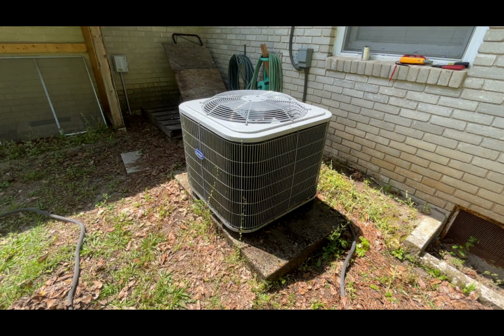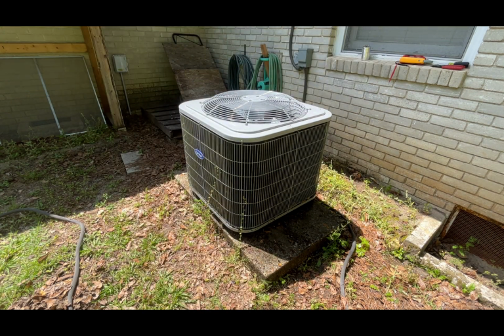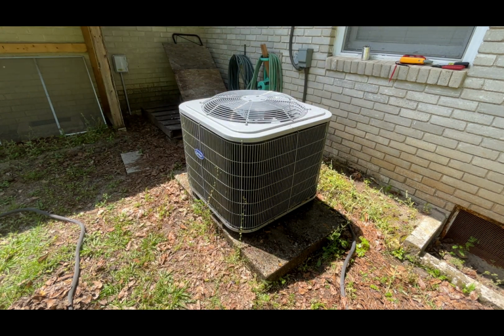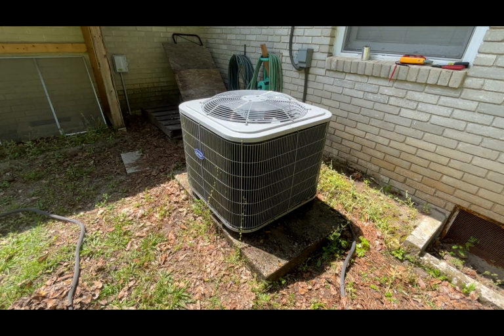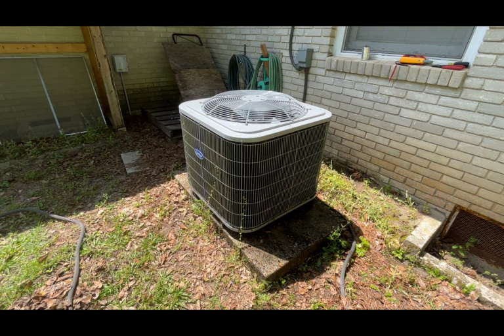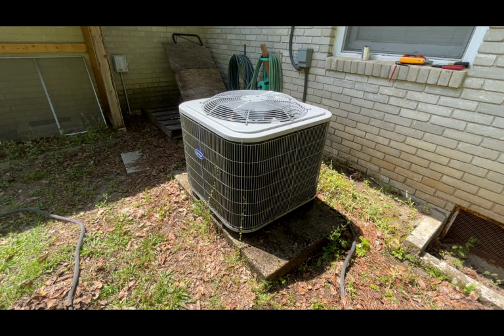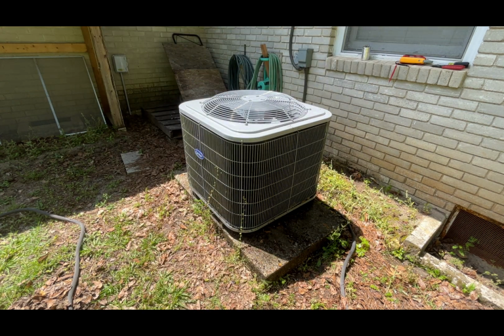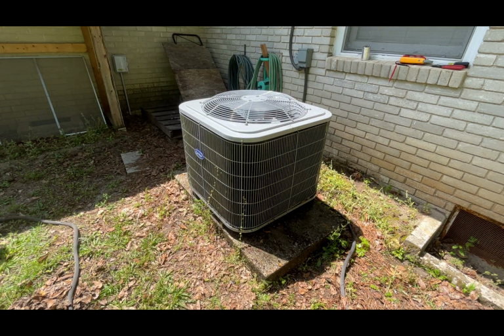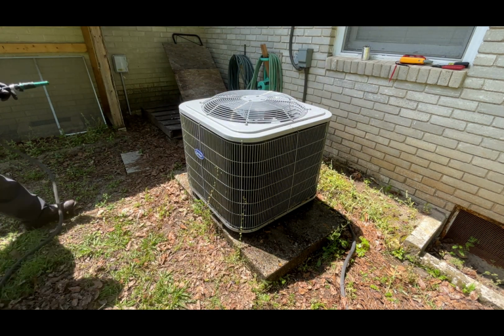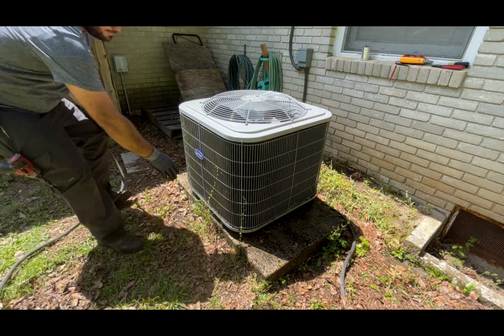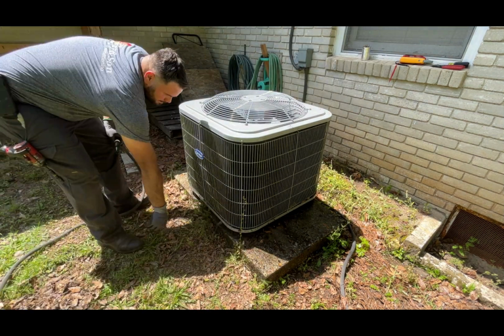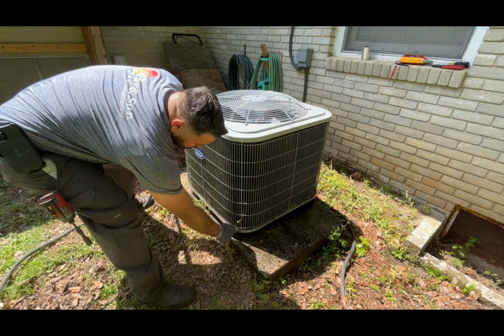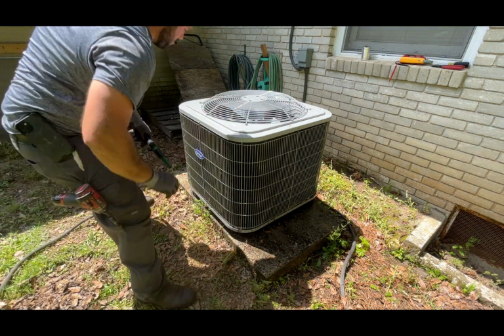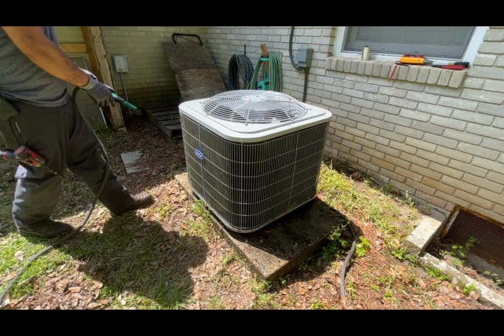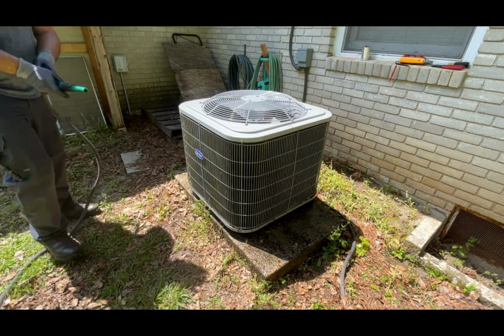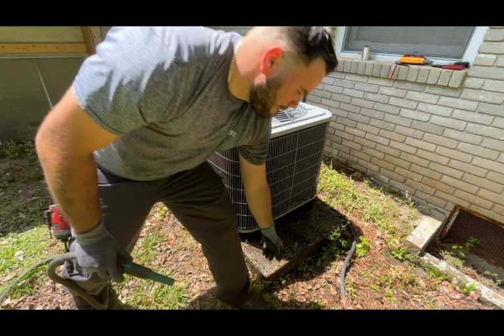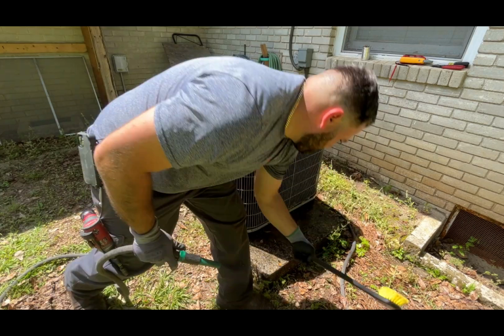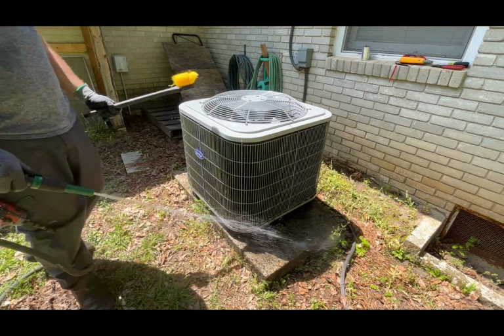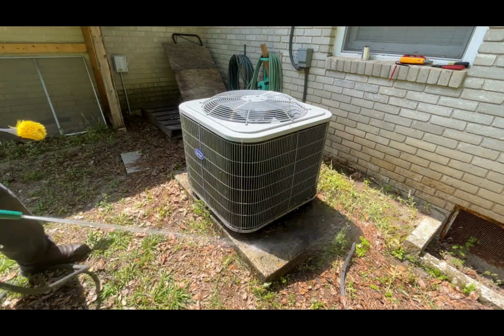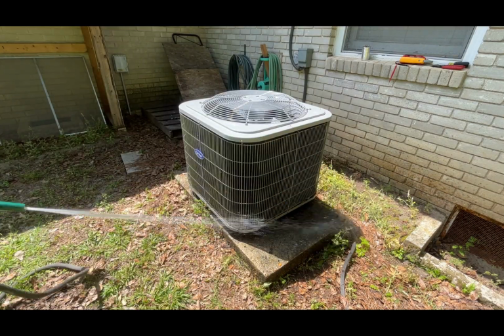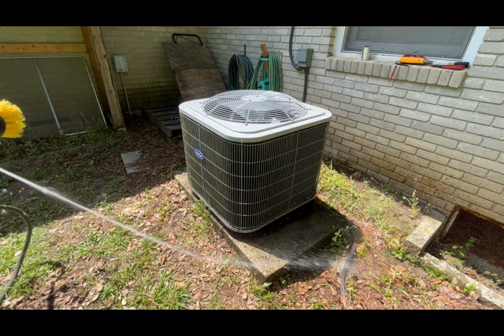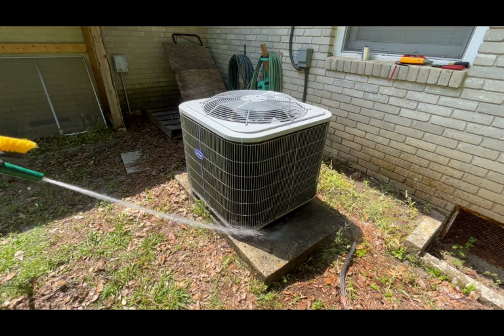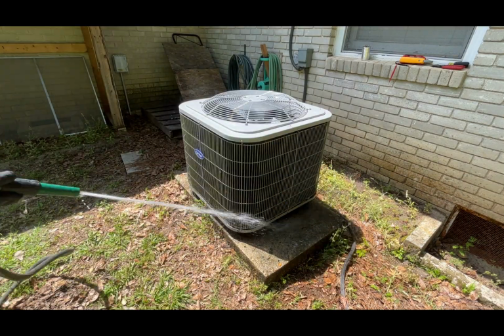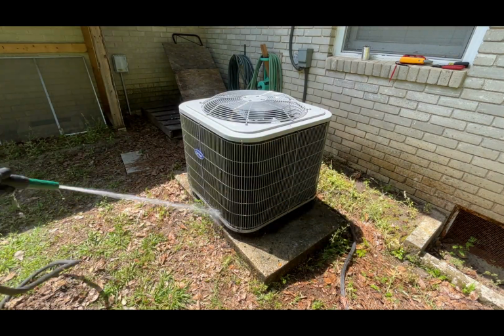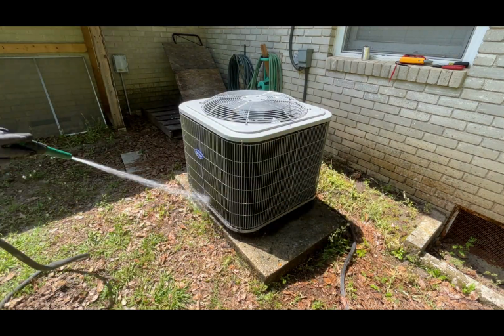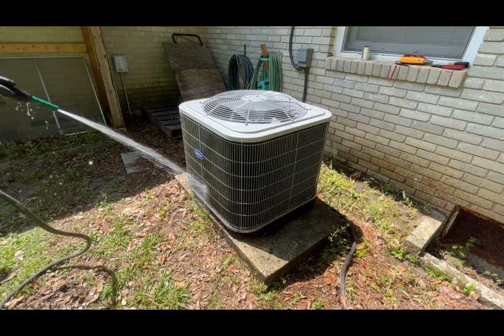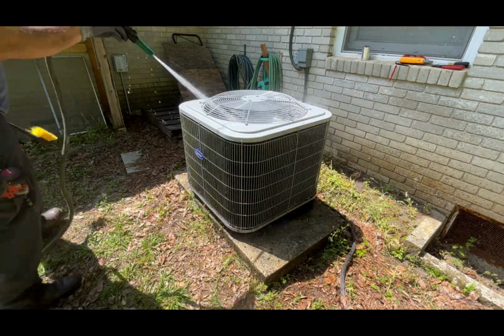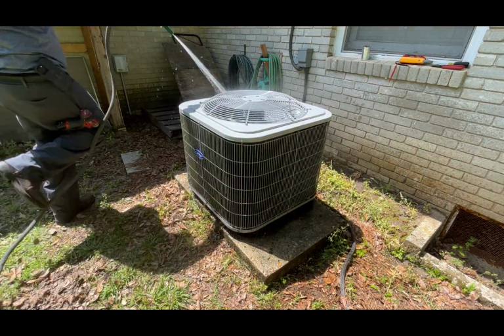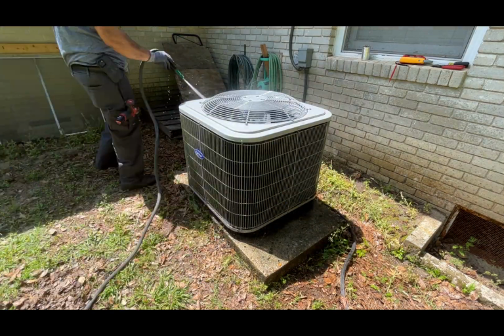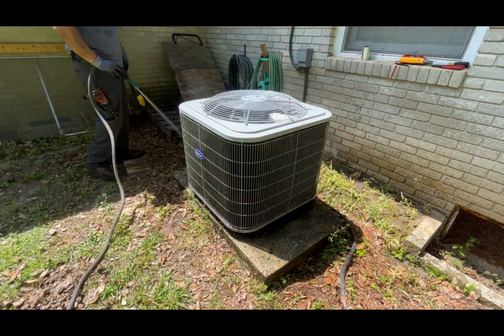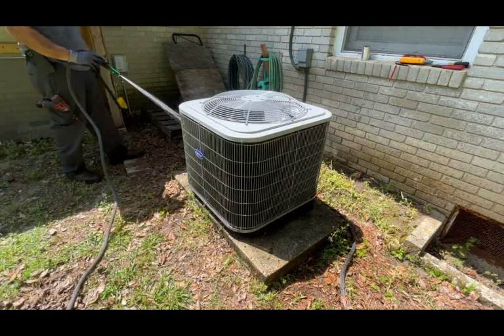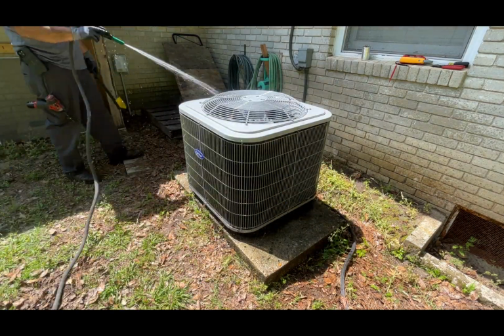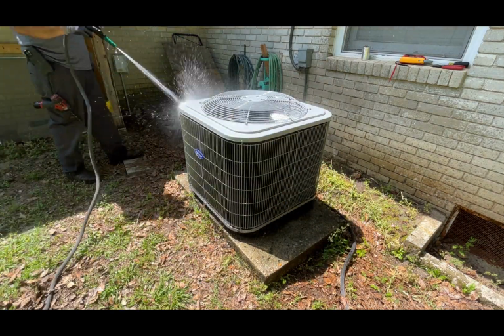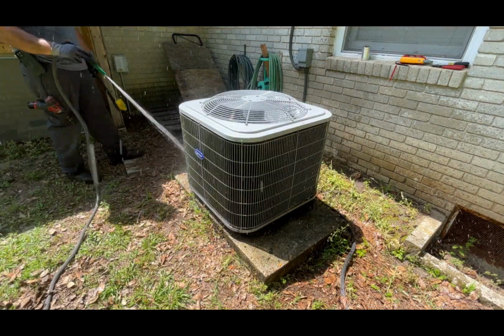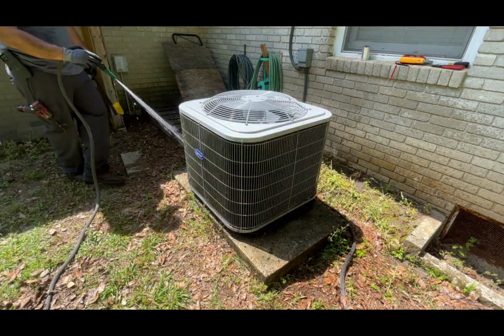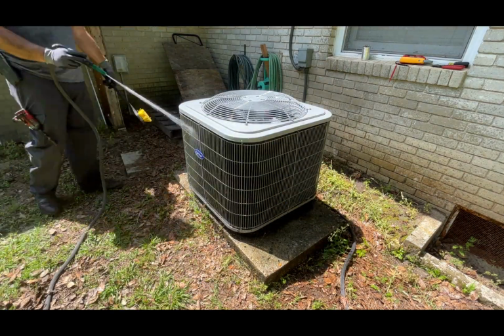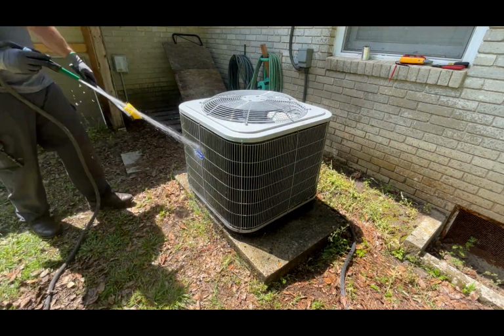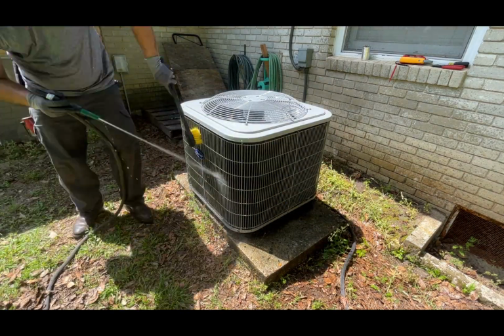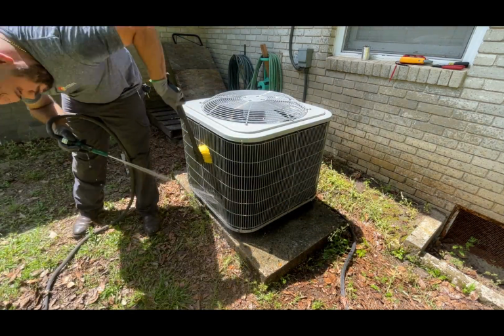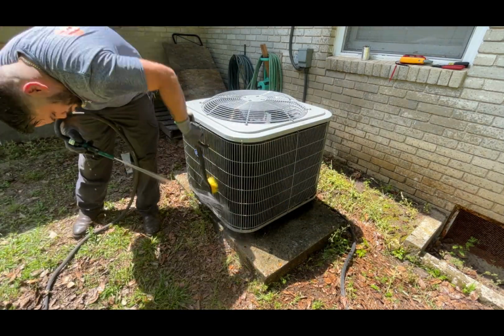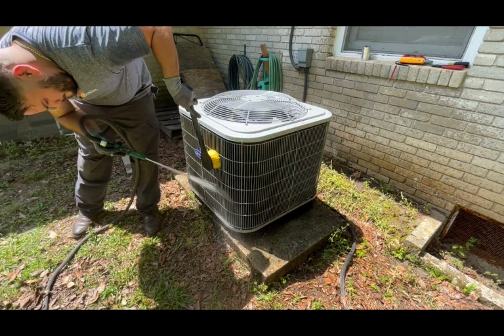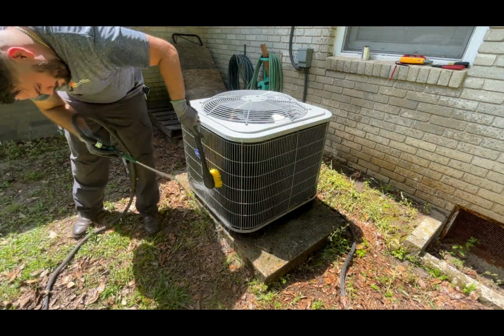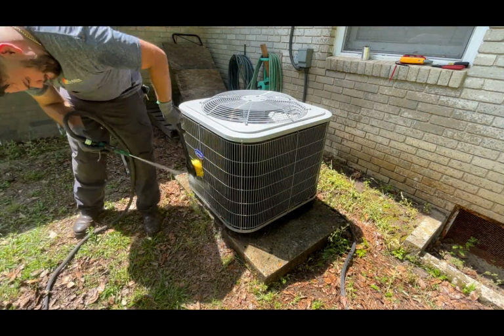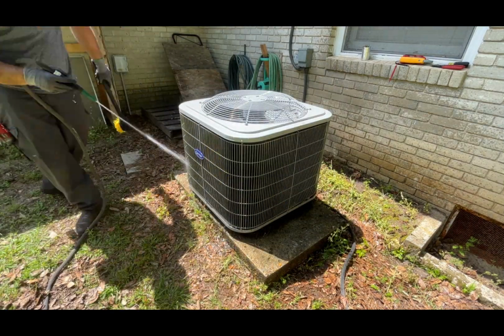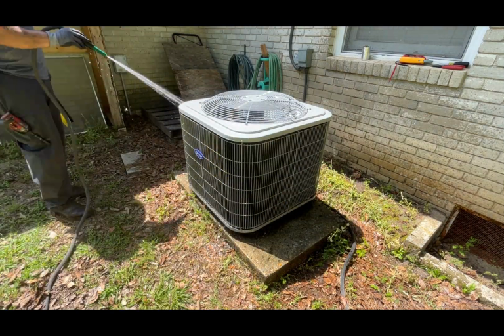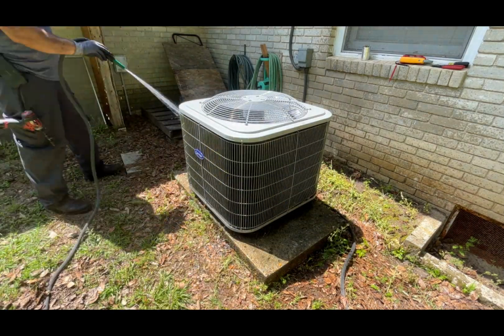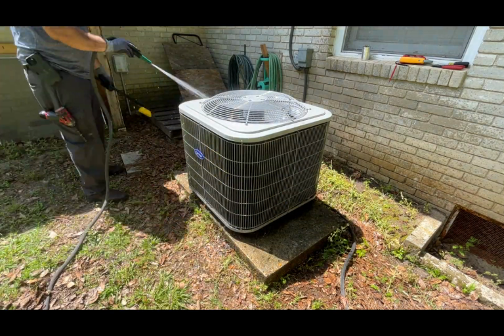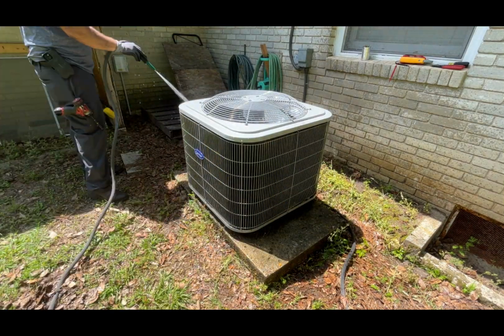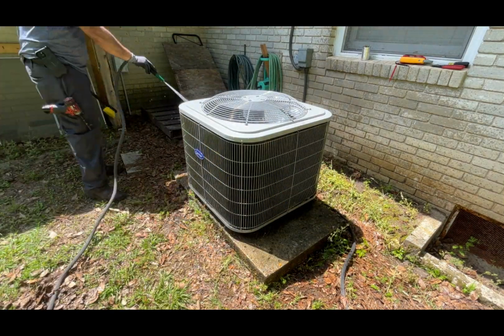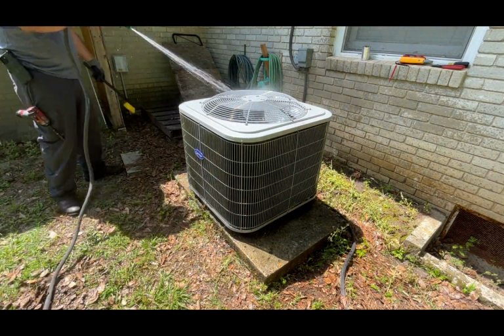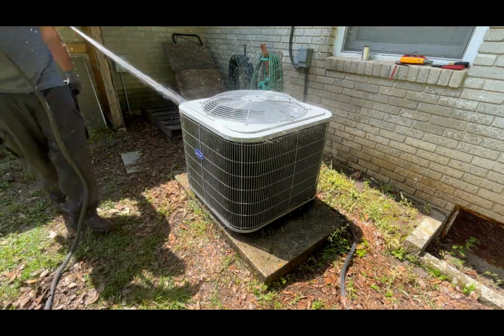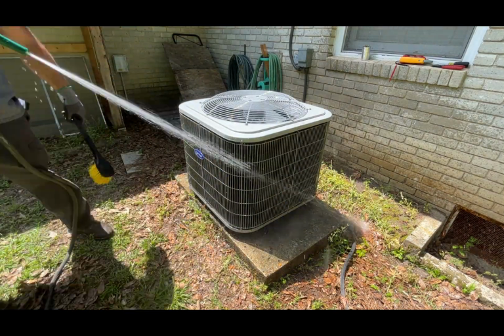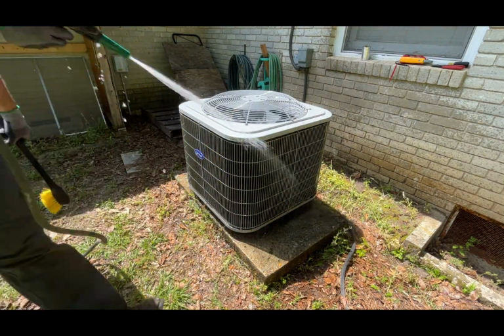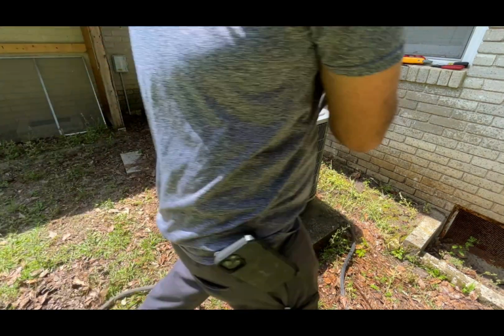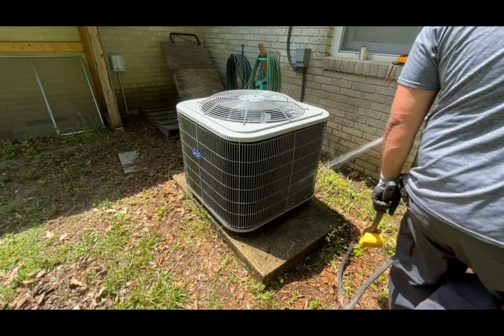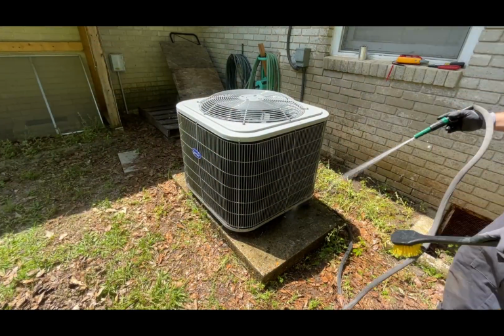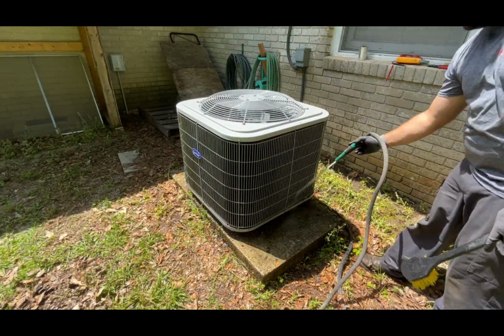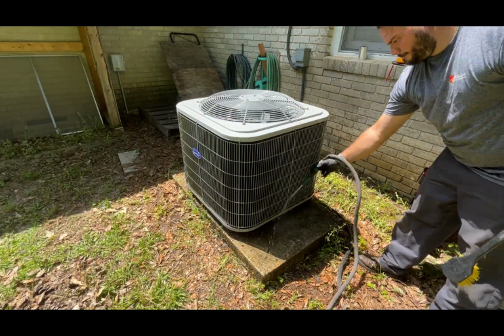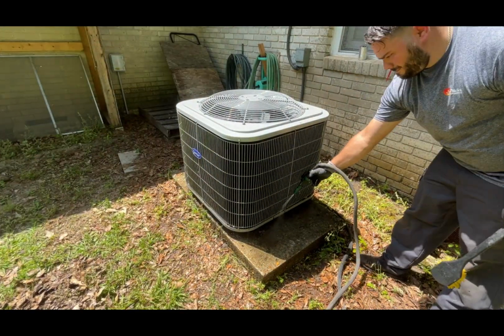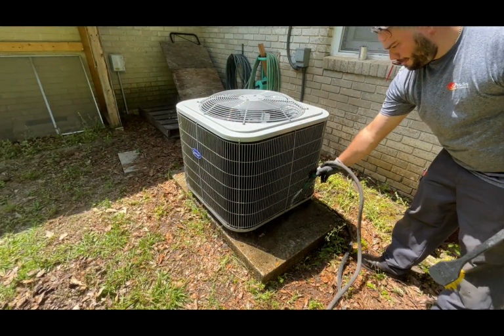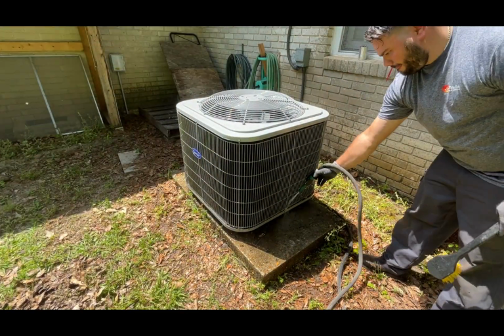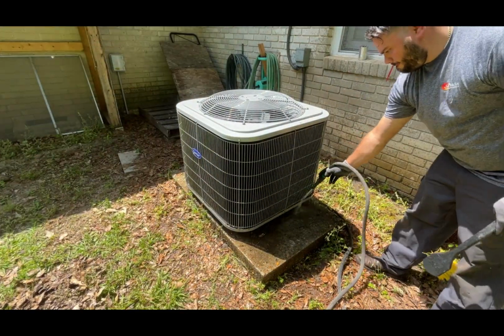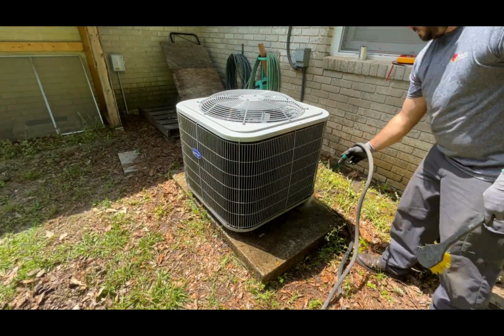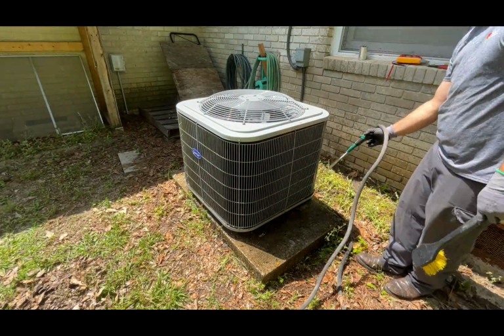If the coils are very dirty, I may use a cleaner, but in this case it was not necessary.